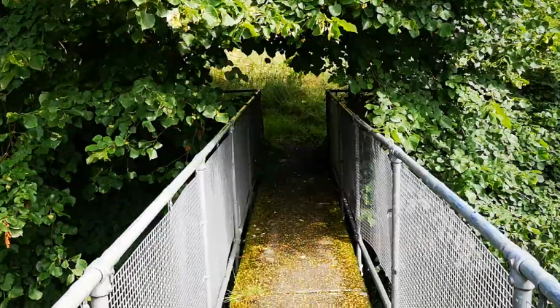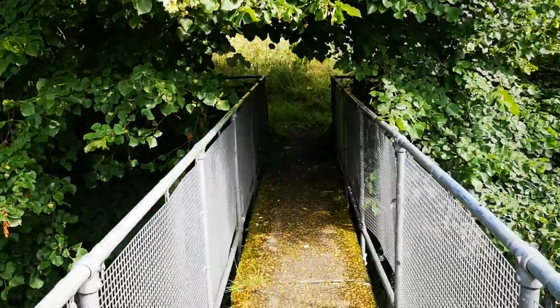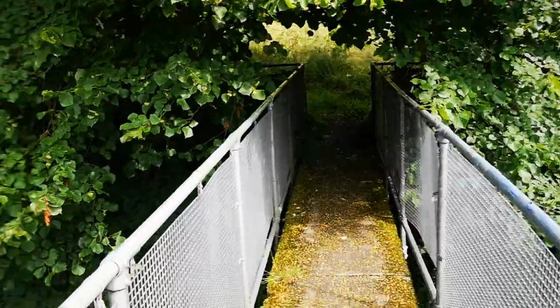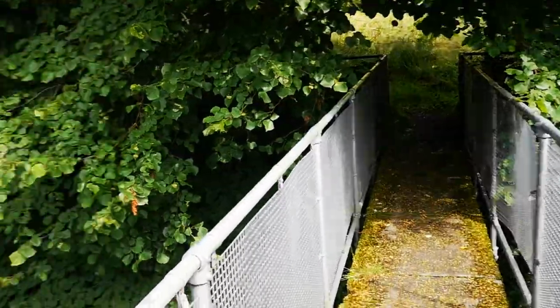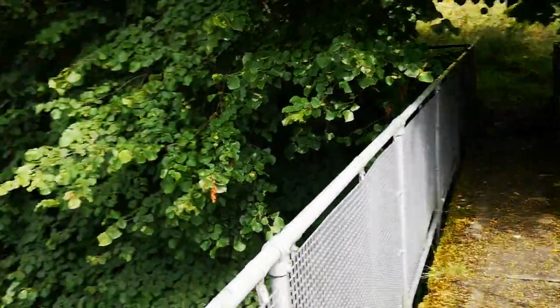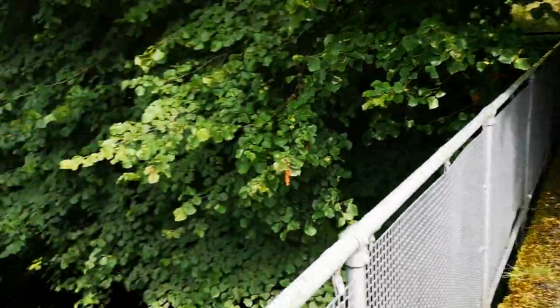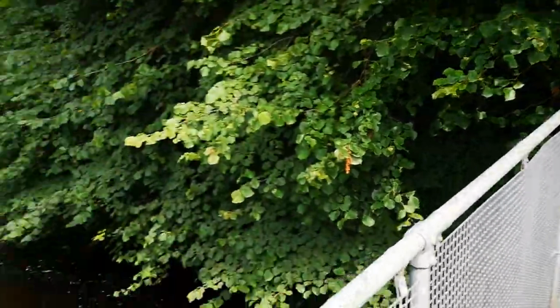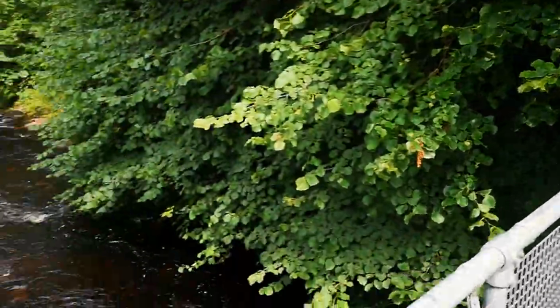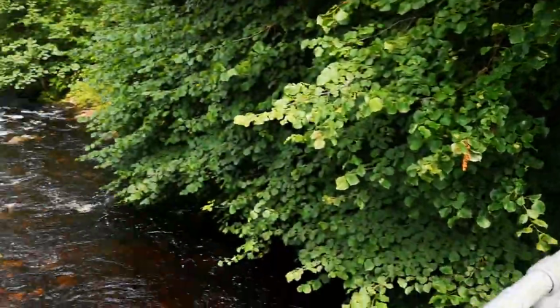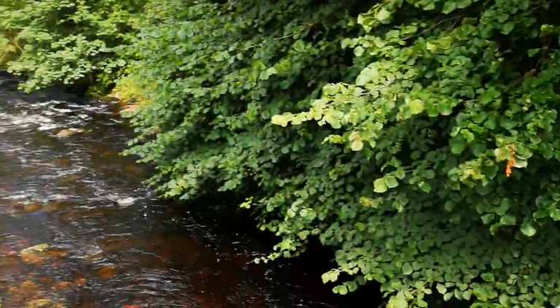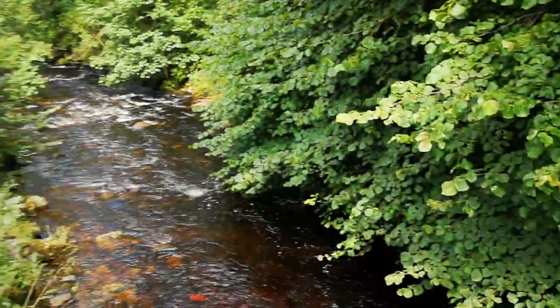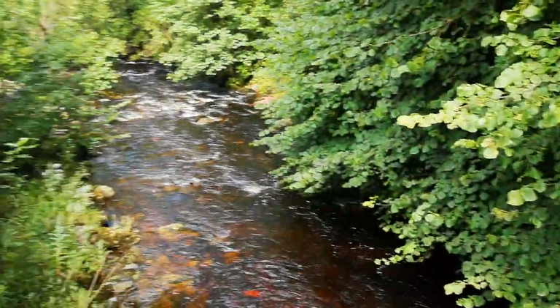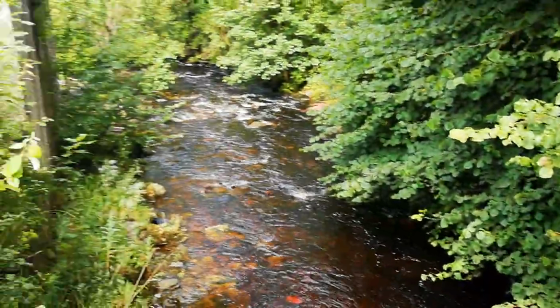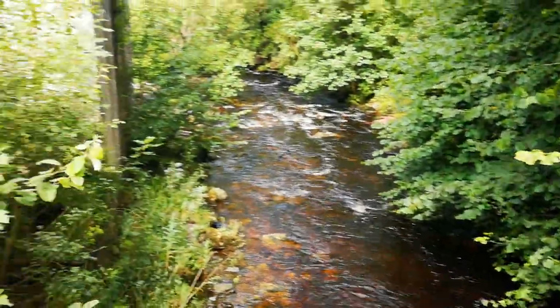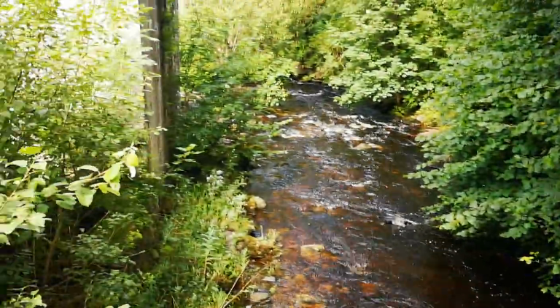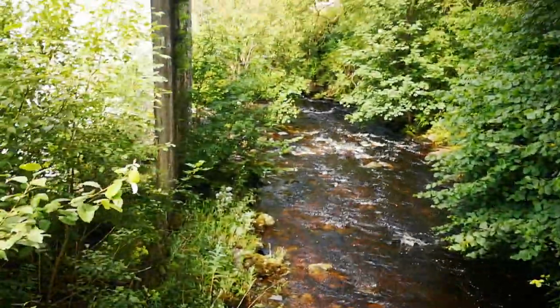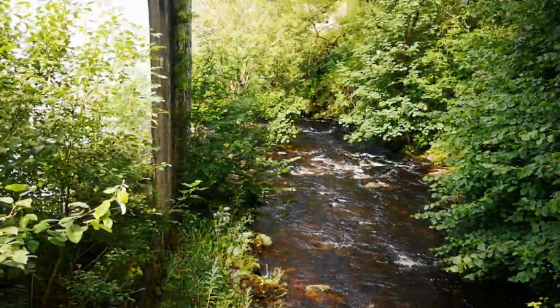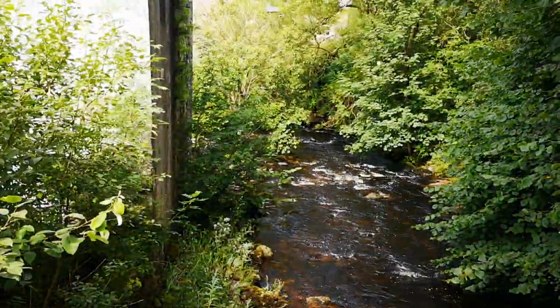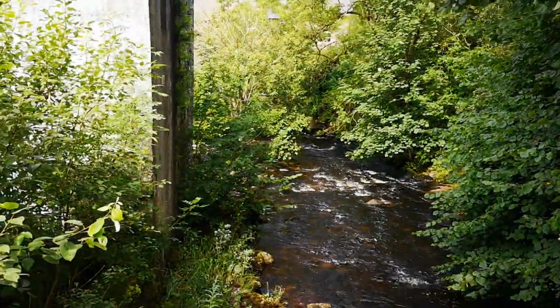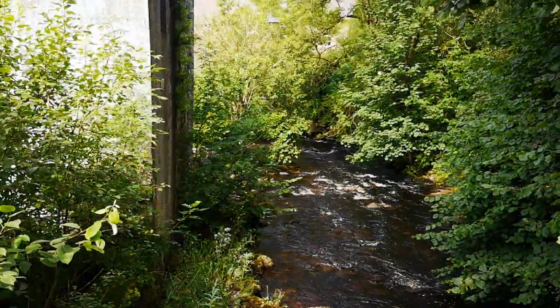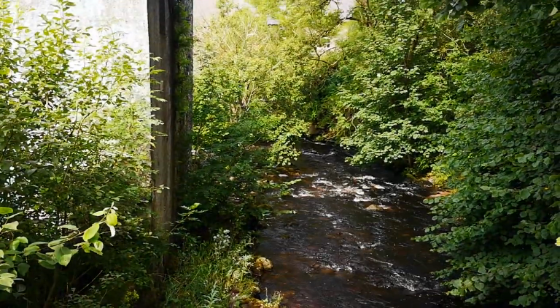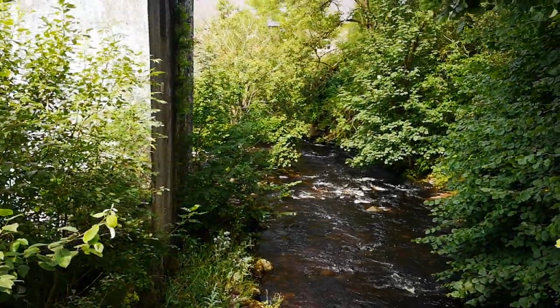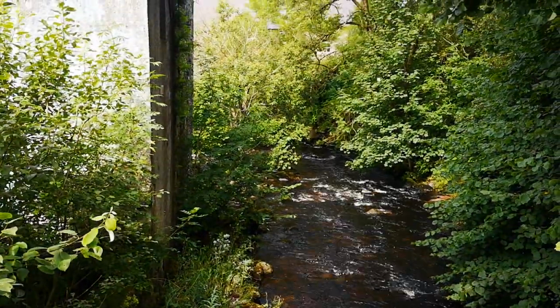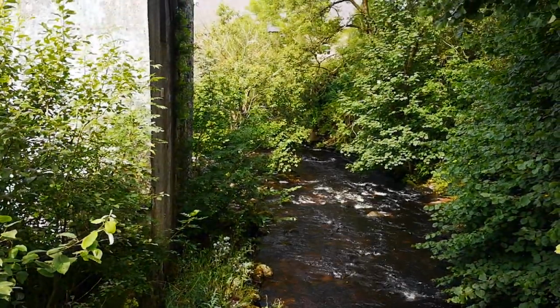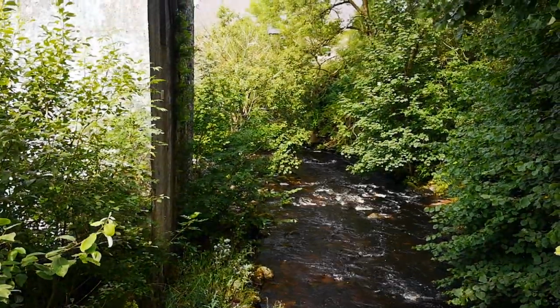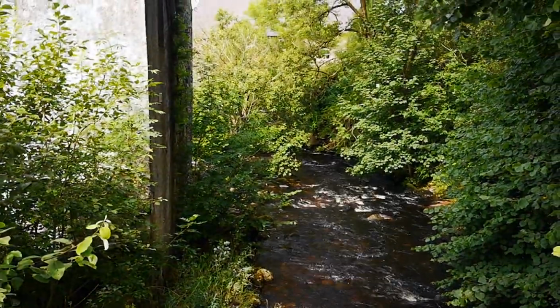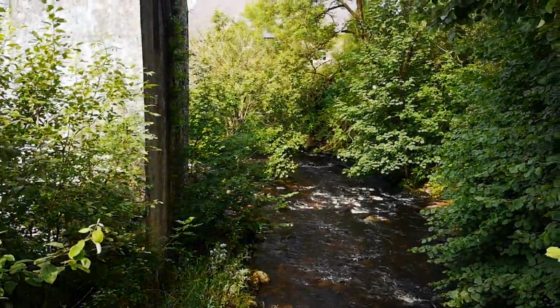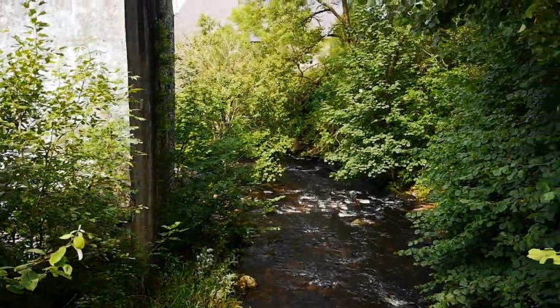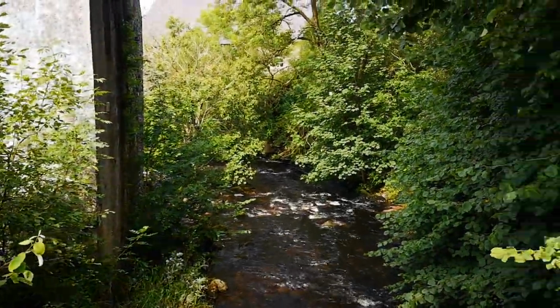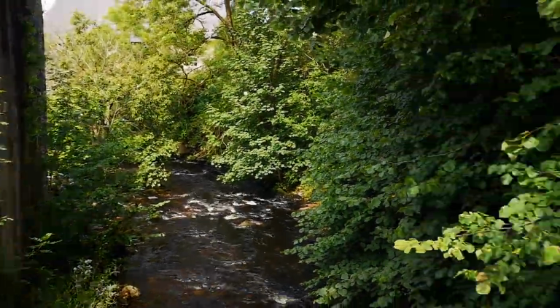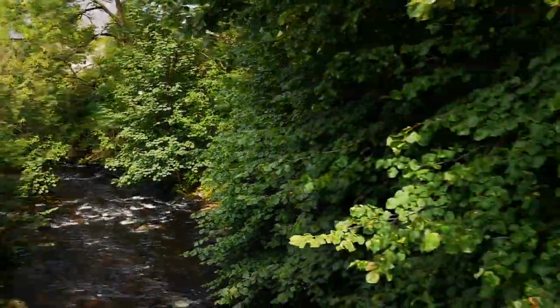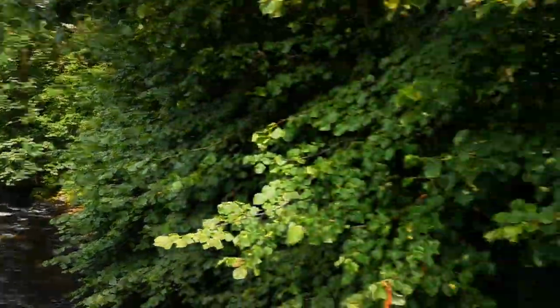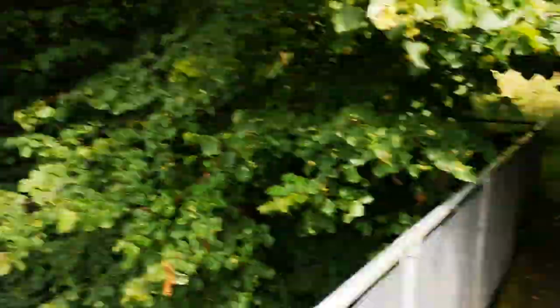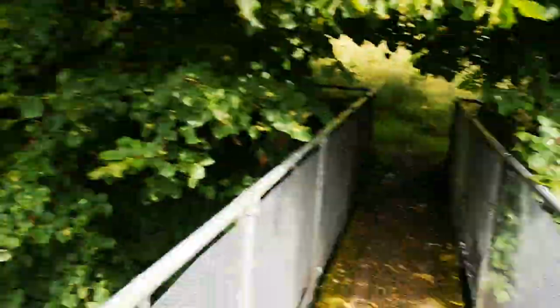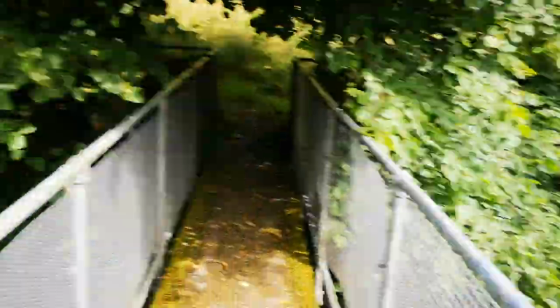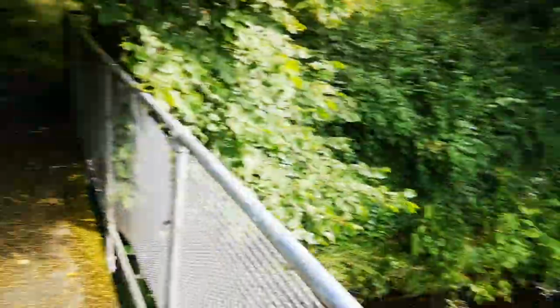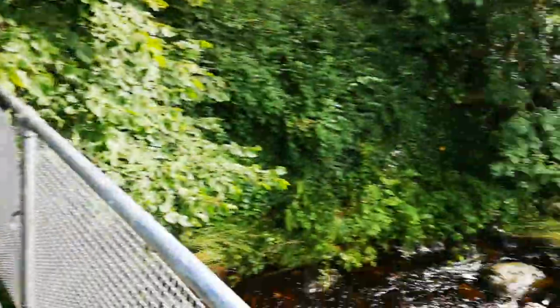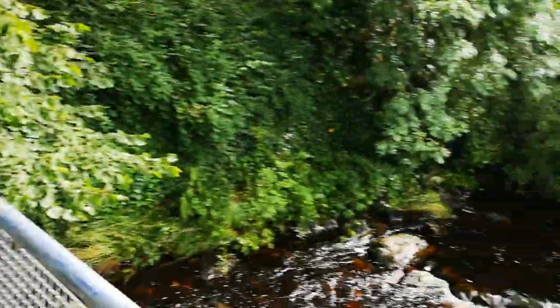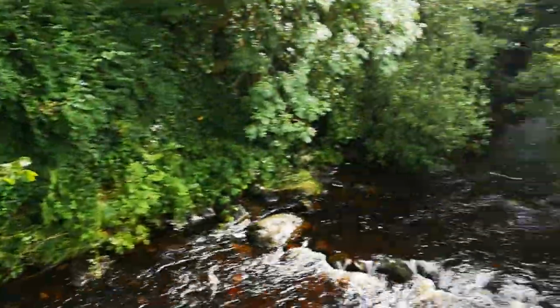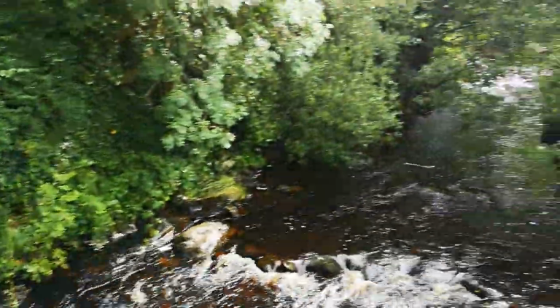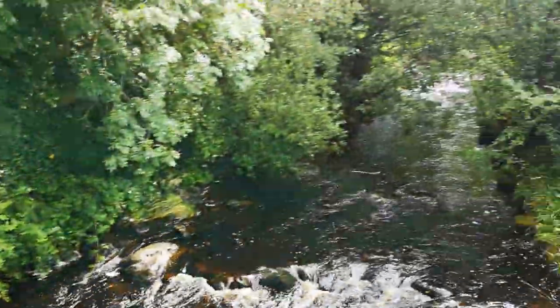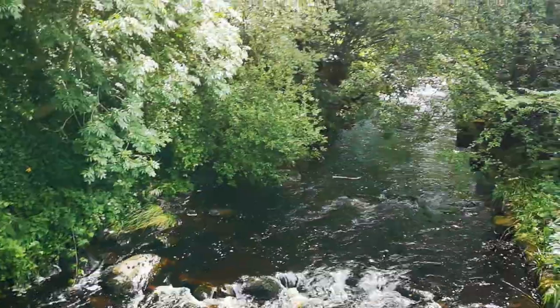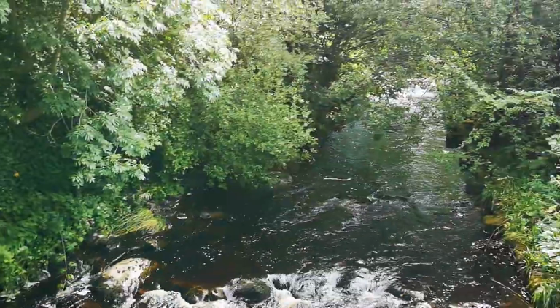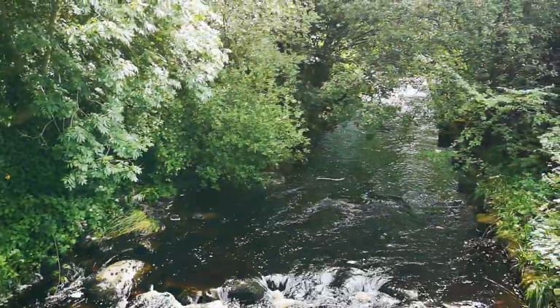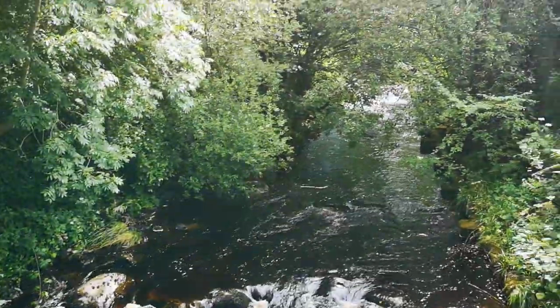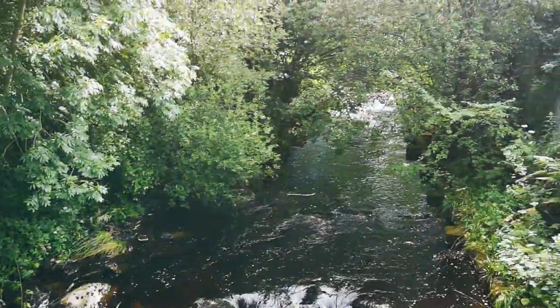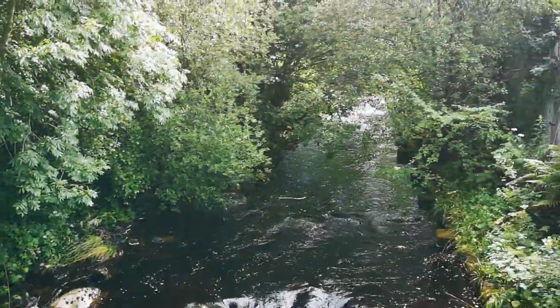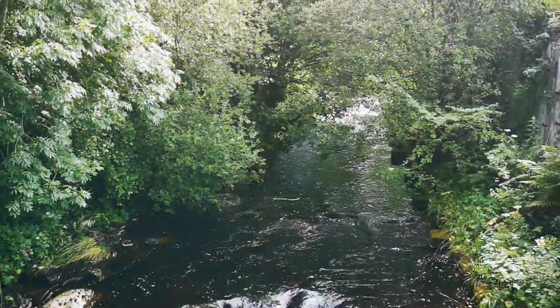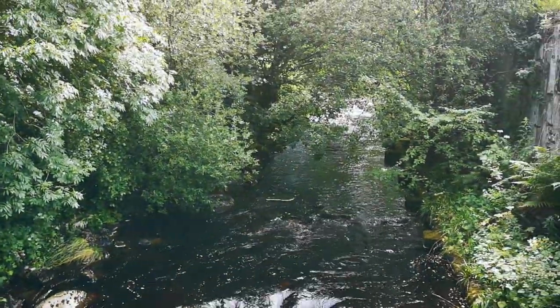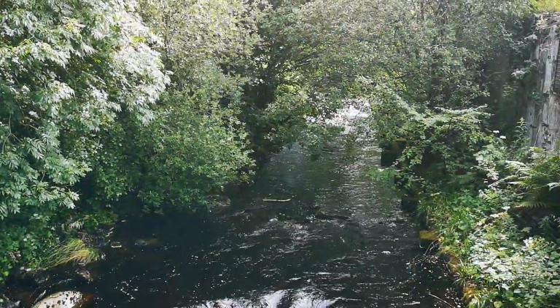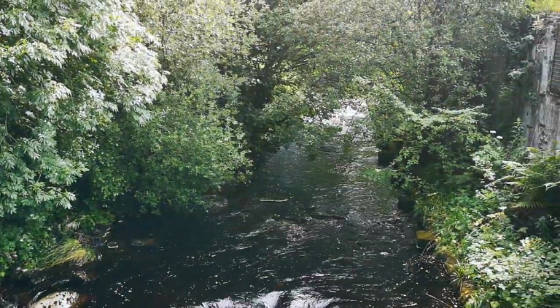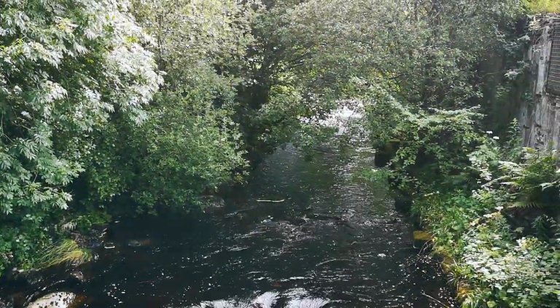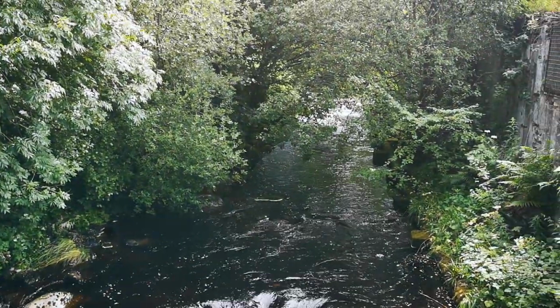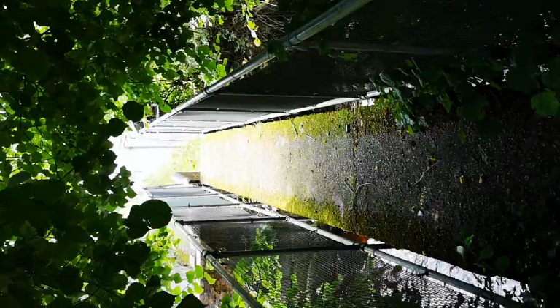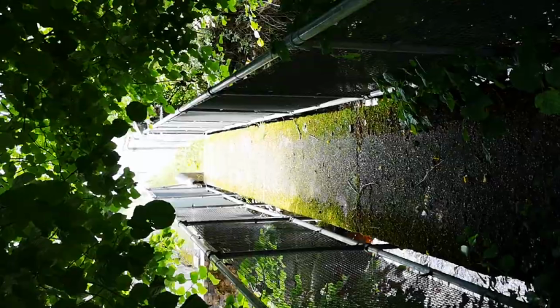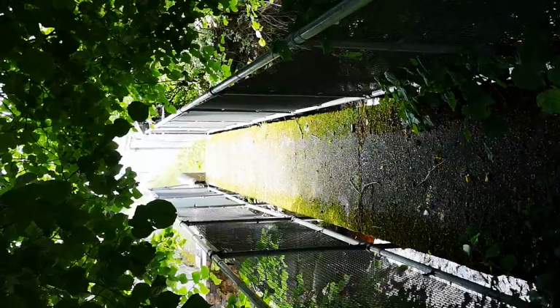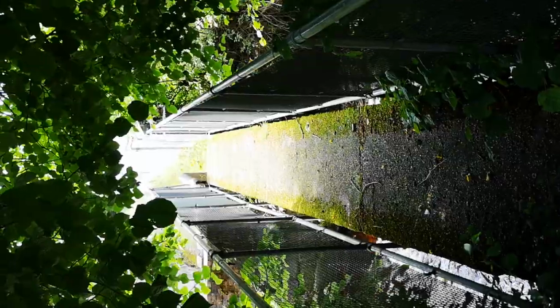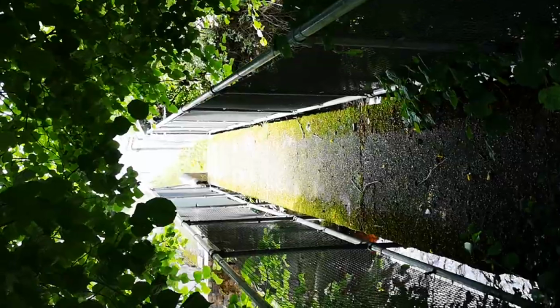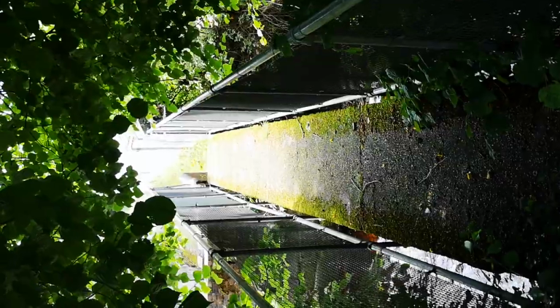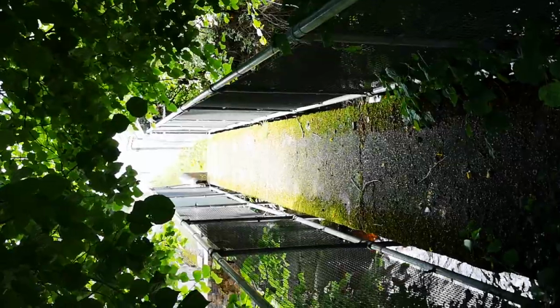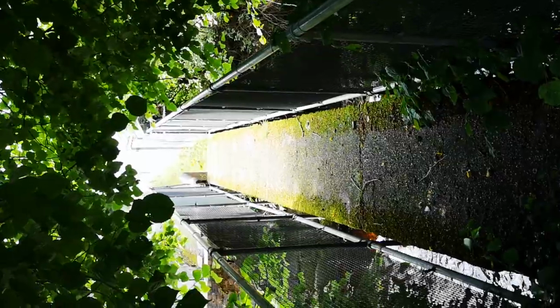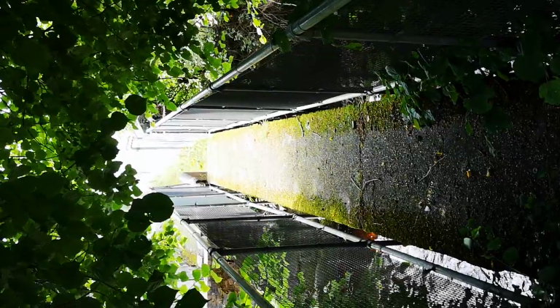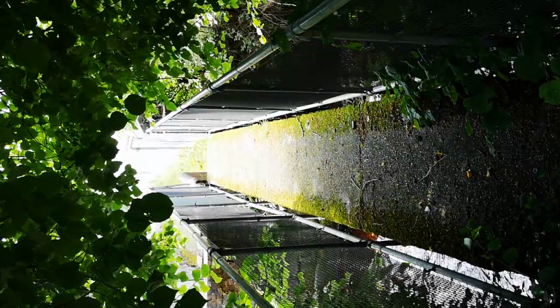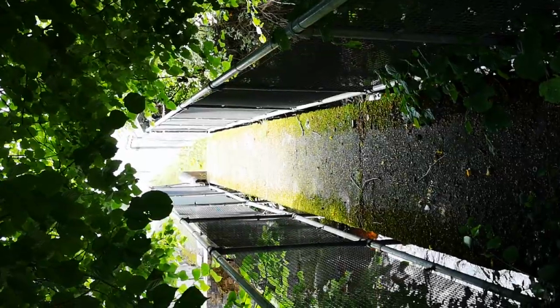Some more stream views. It's a nice day today. Another stream view.